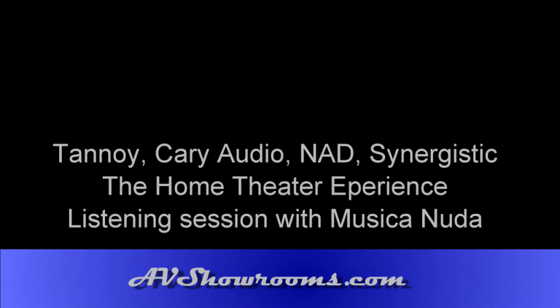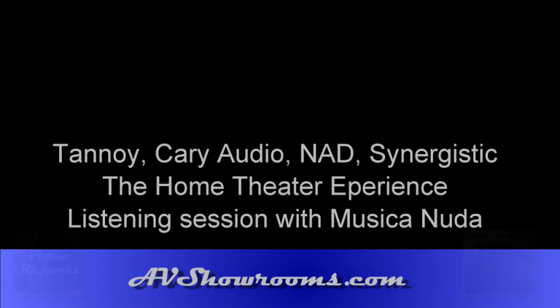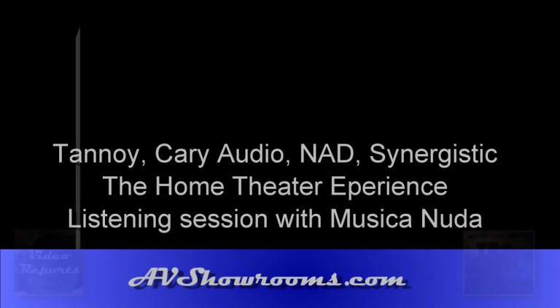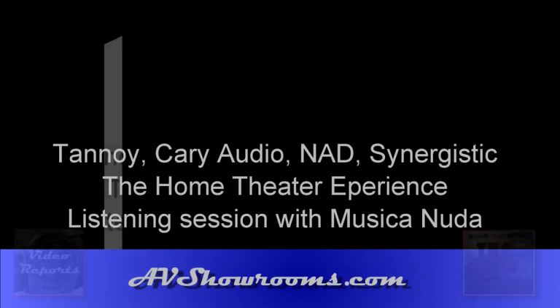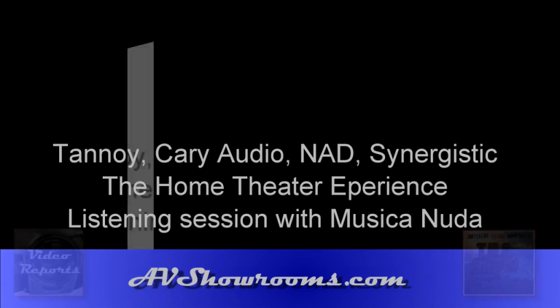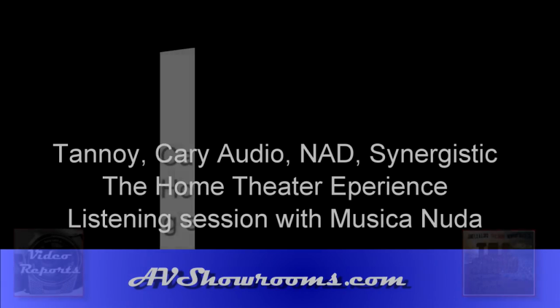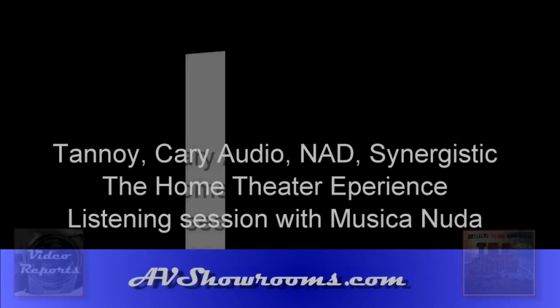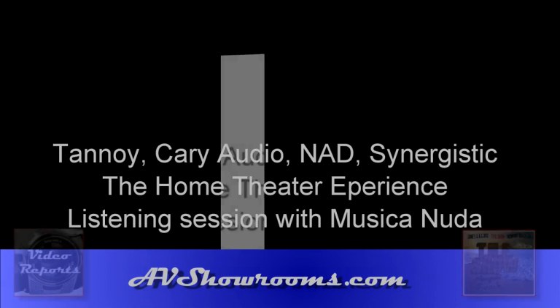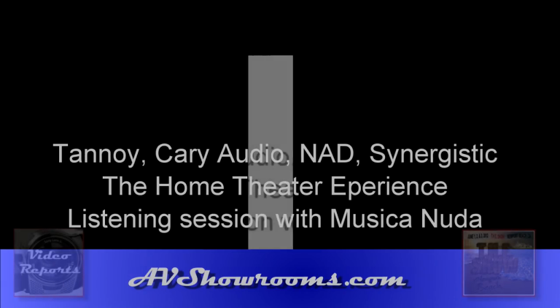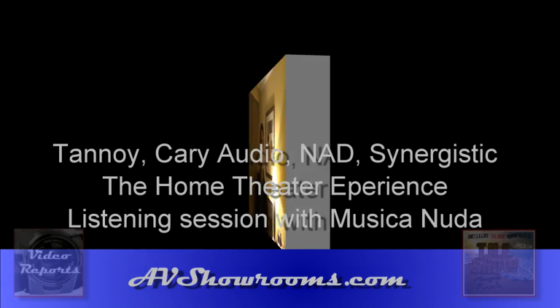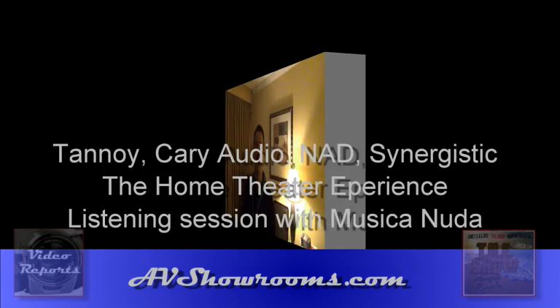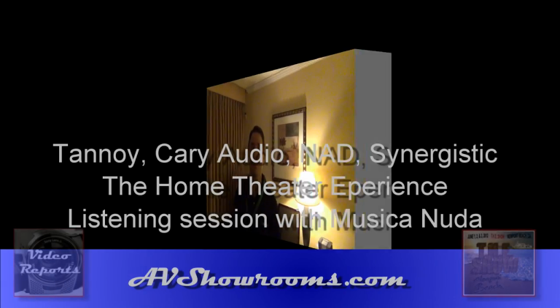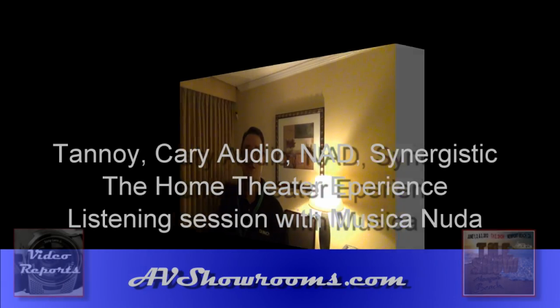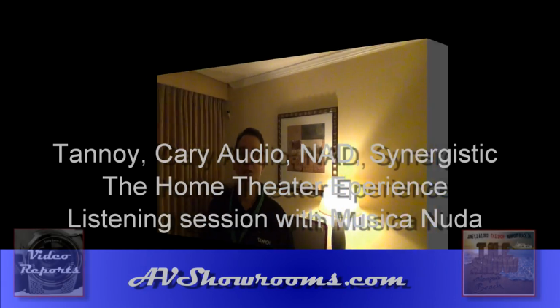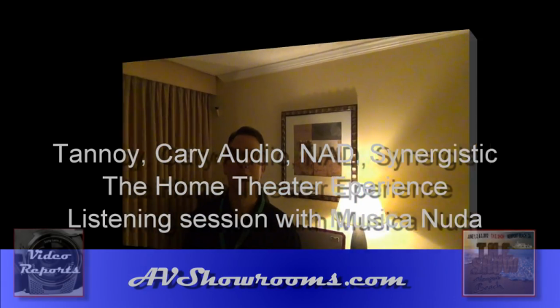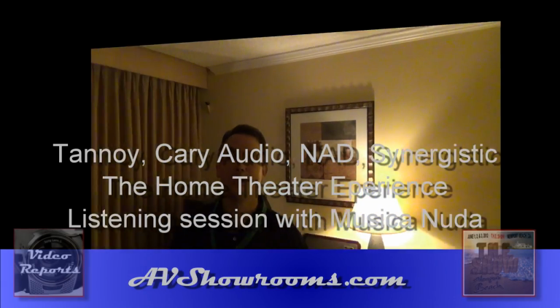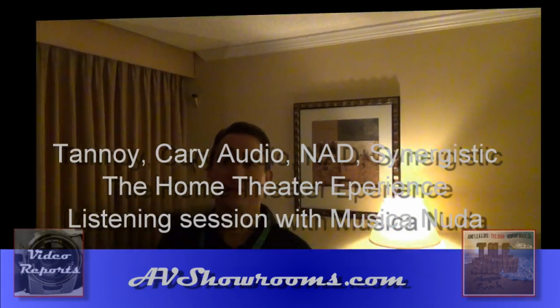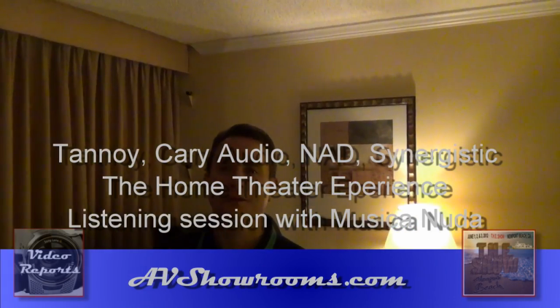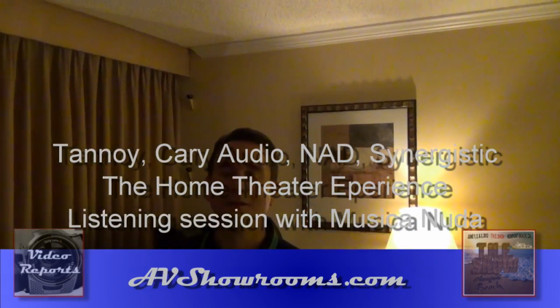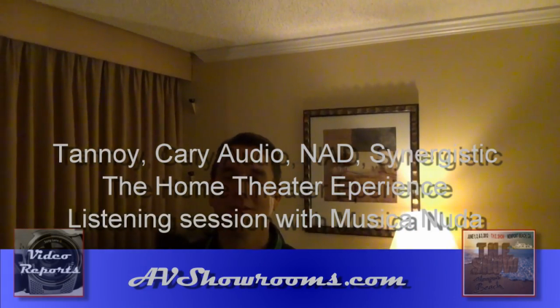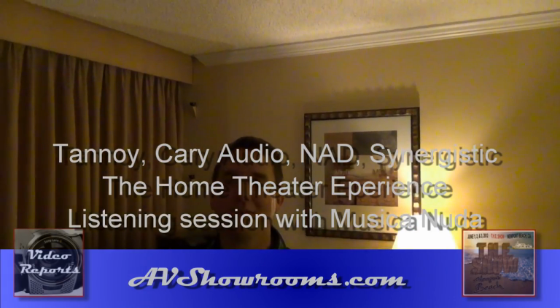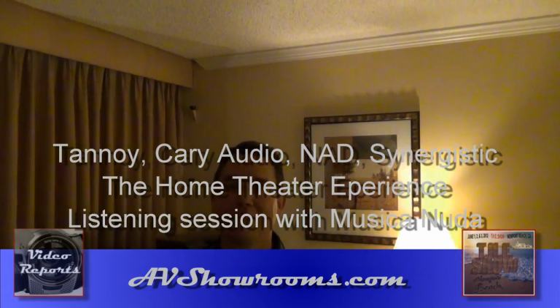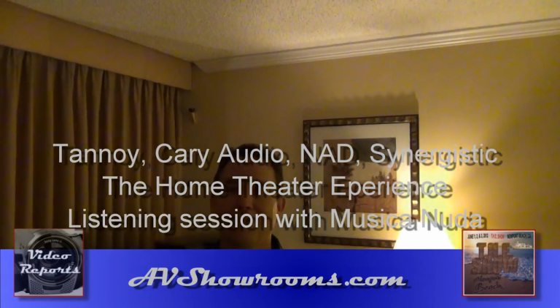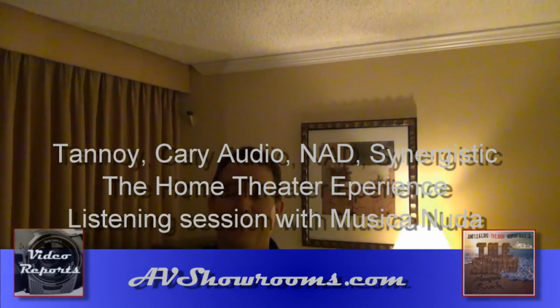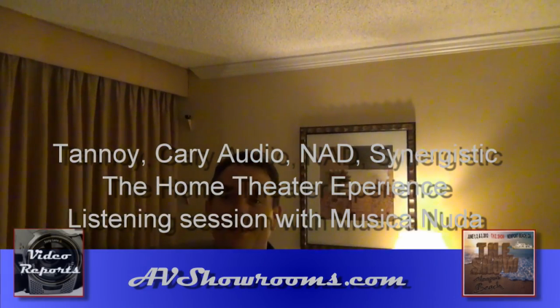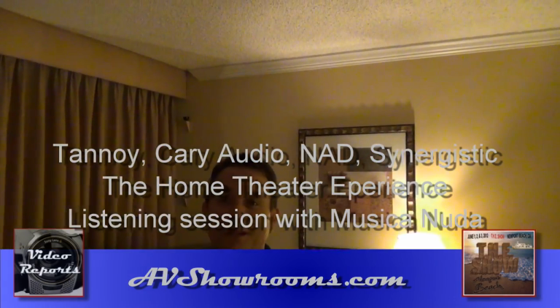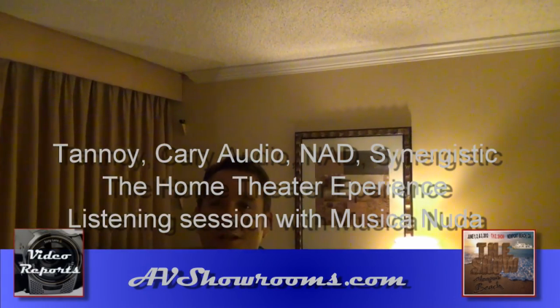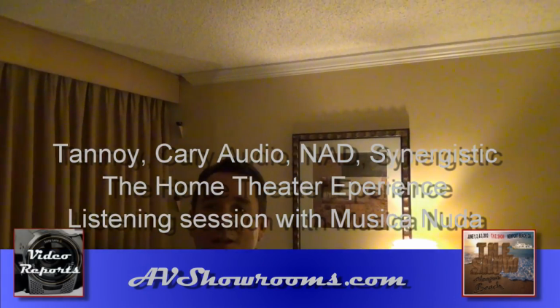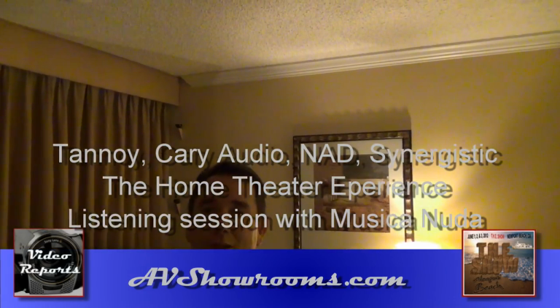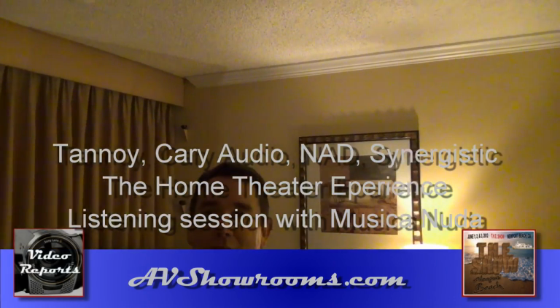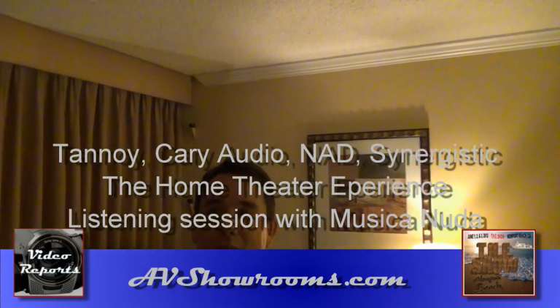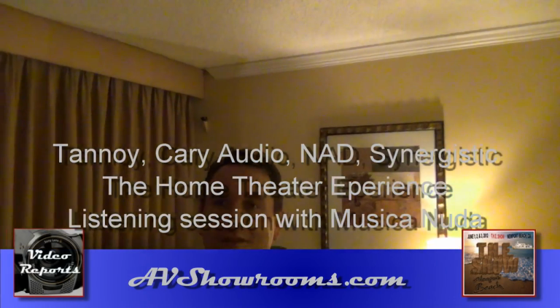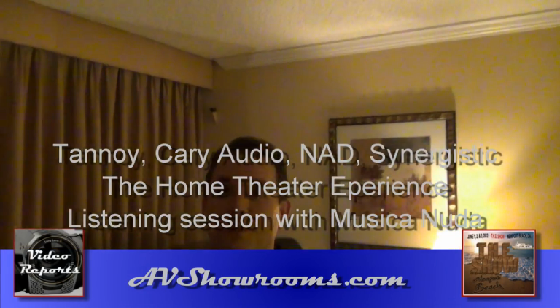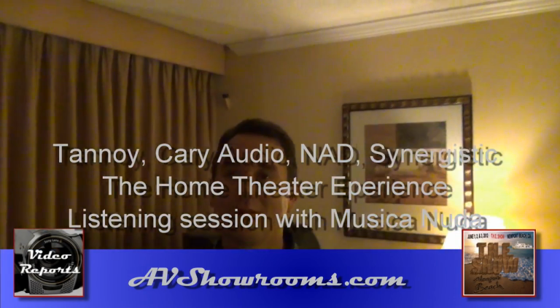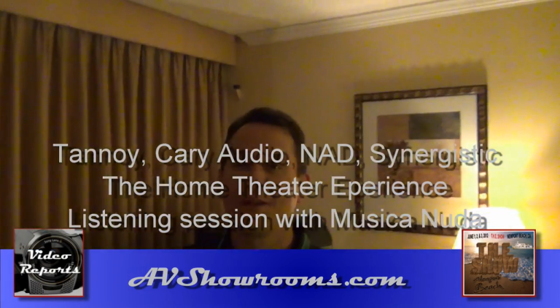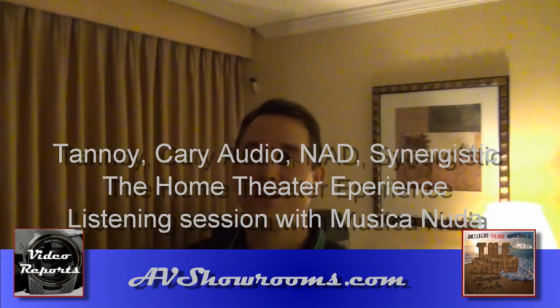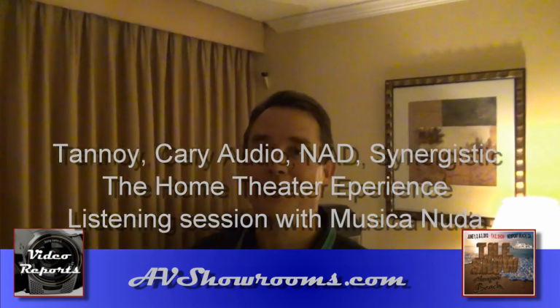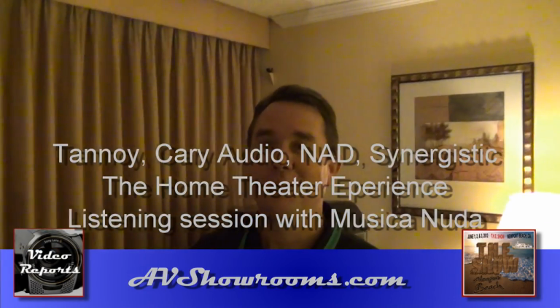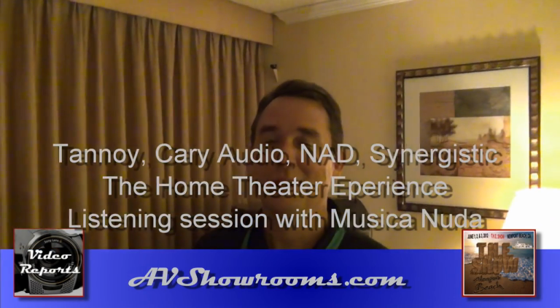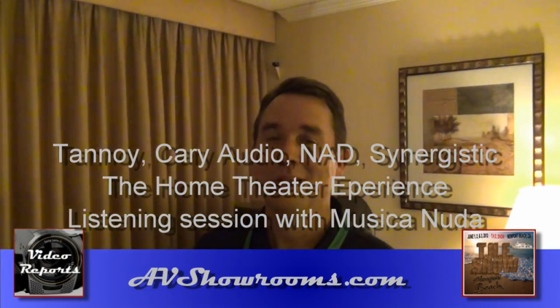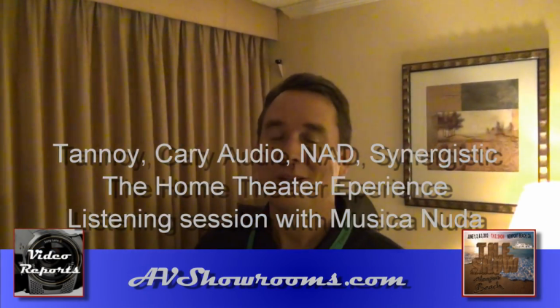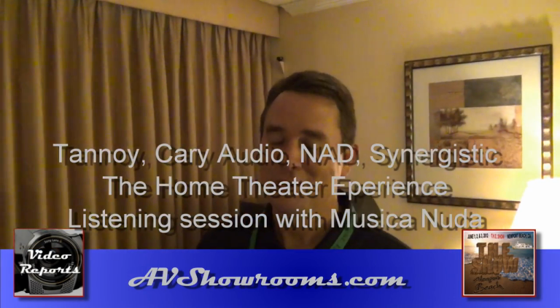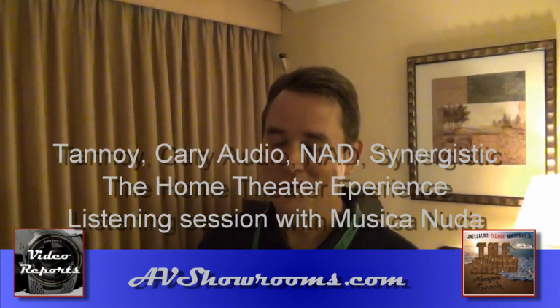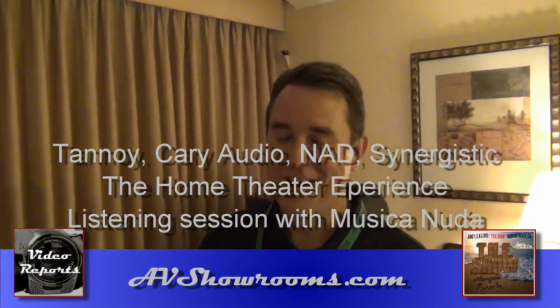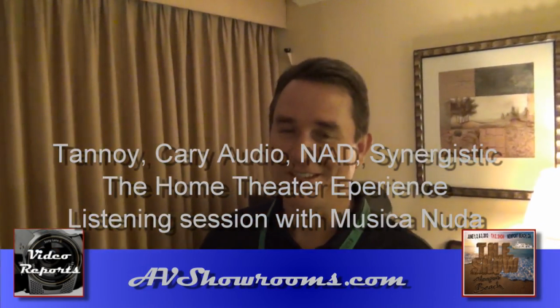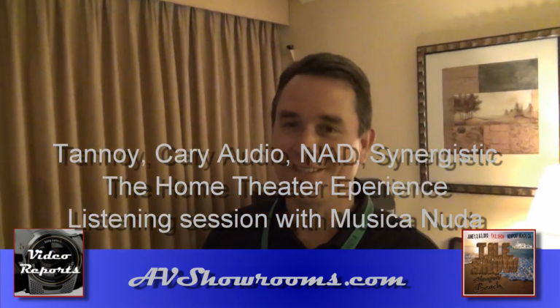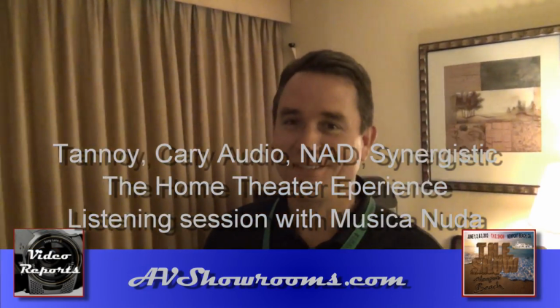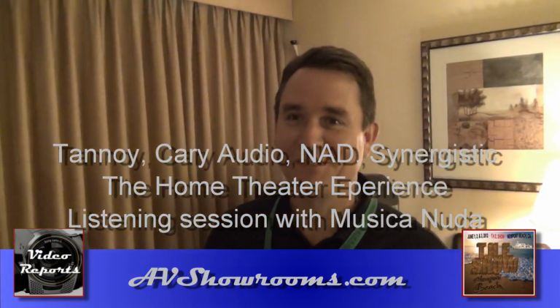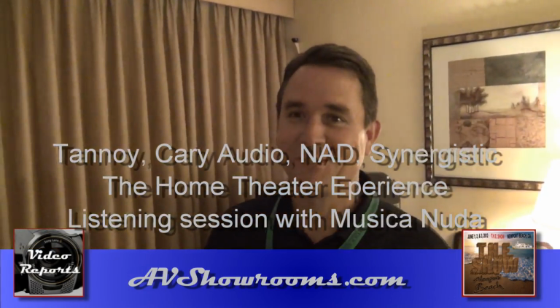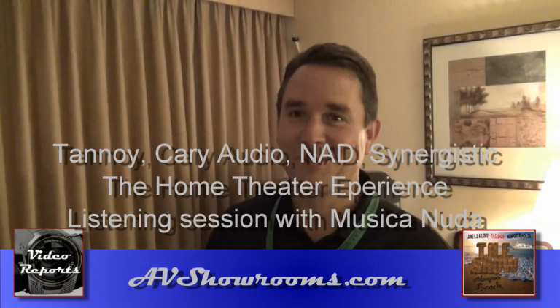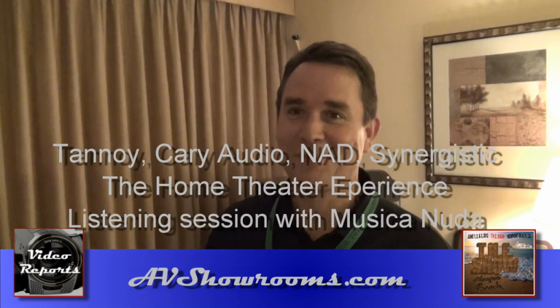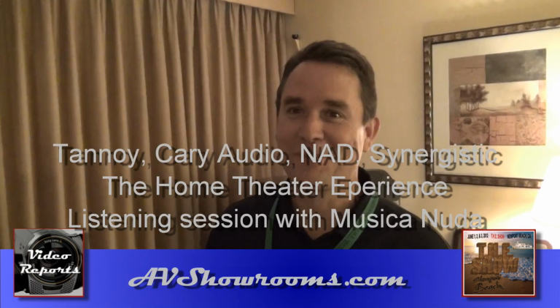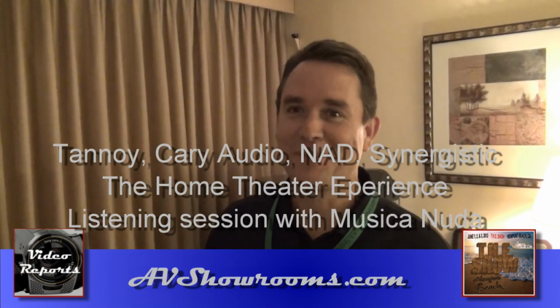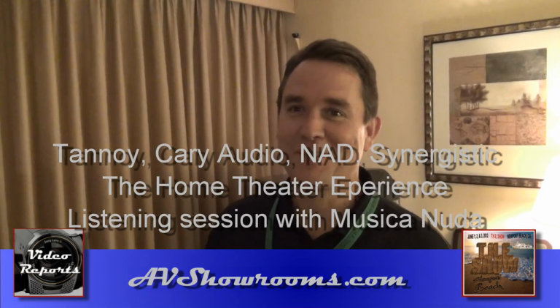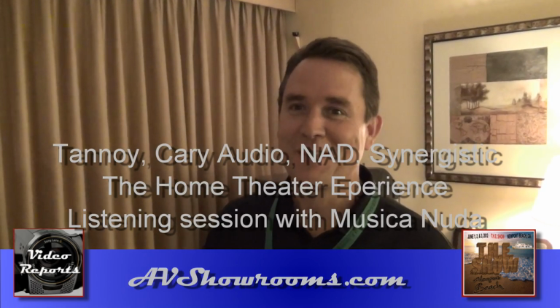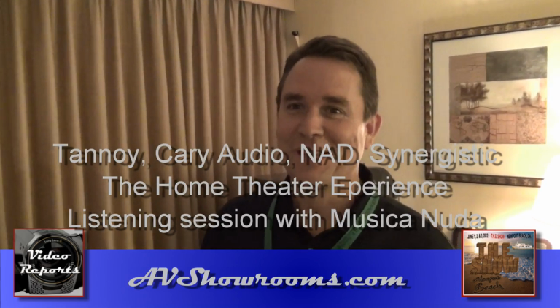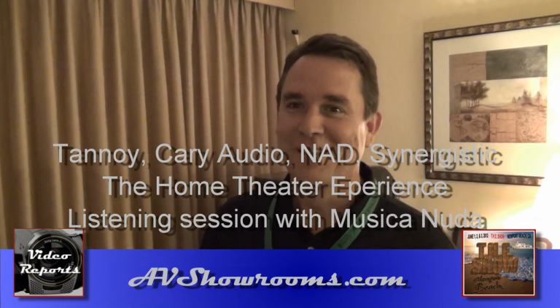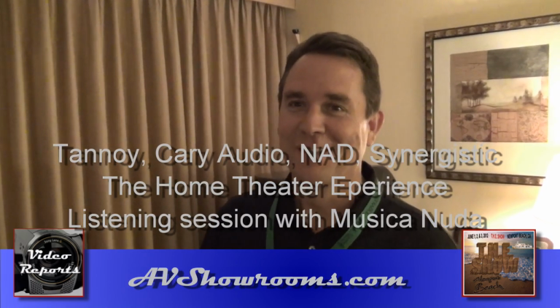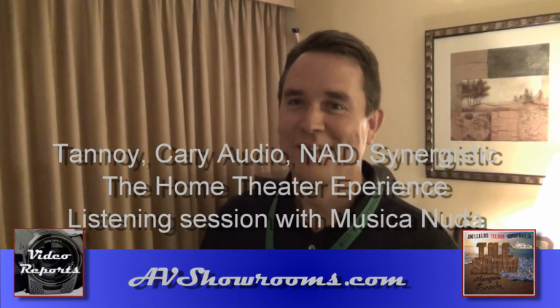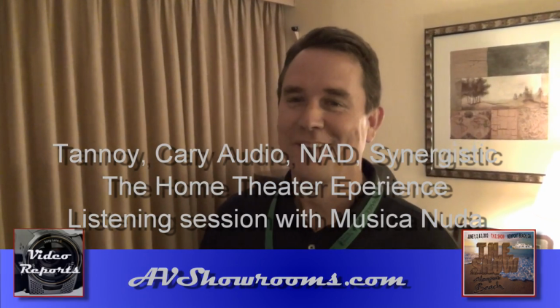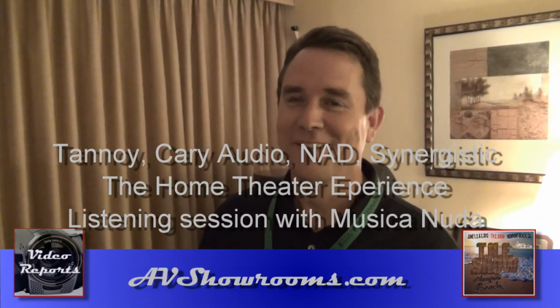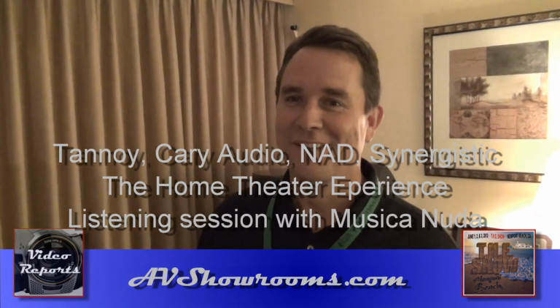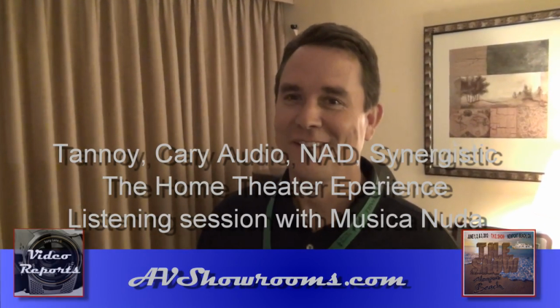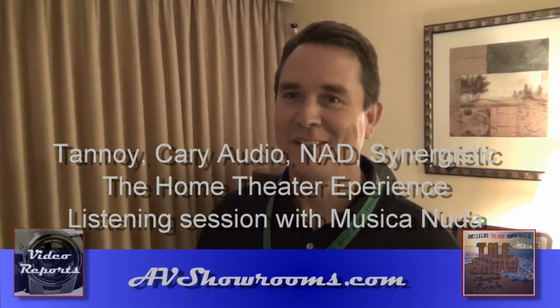My name is Peter Berlinger and I'm here with Eric from Tannoy. What are you showing at the show?